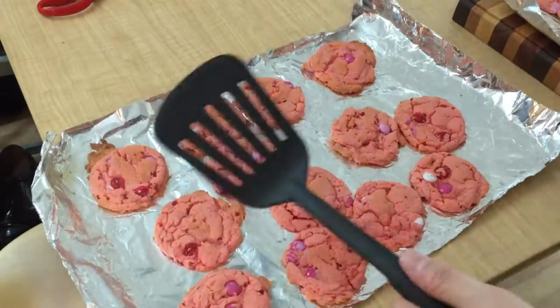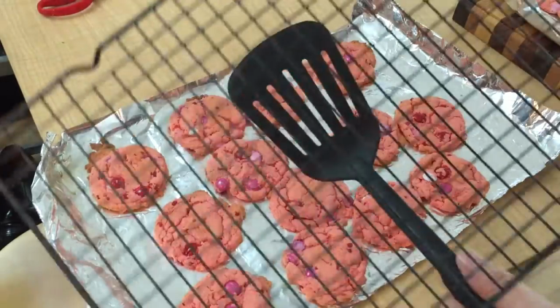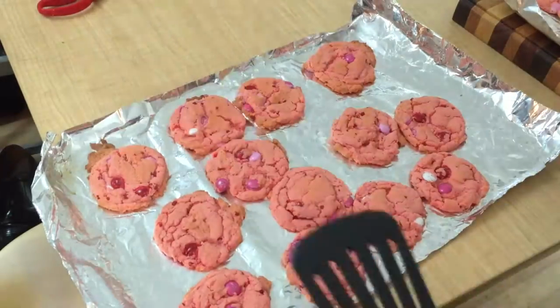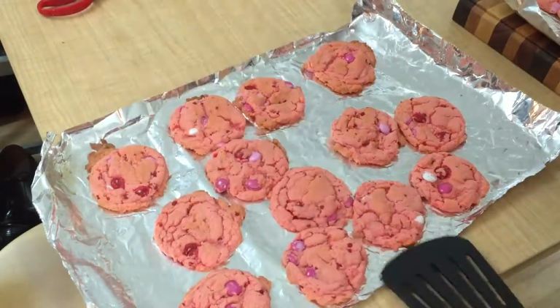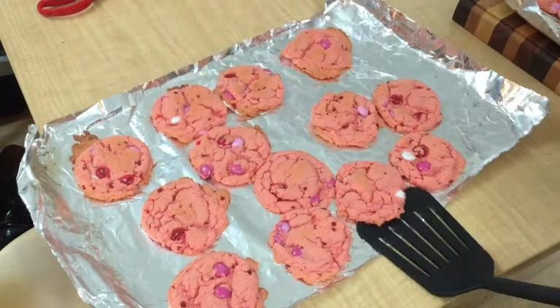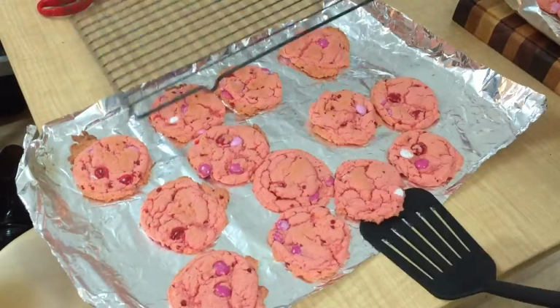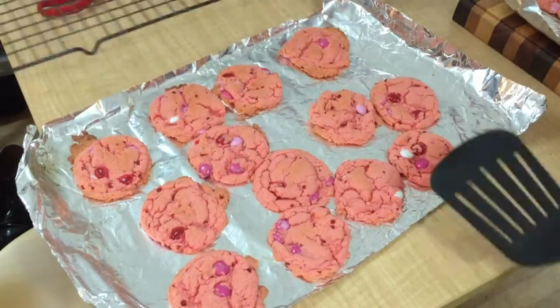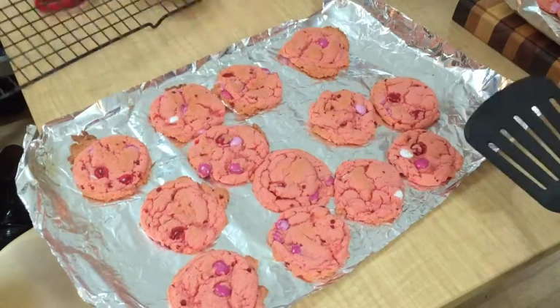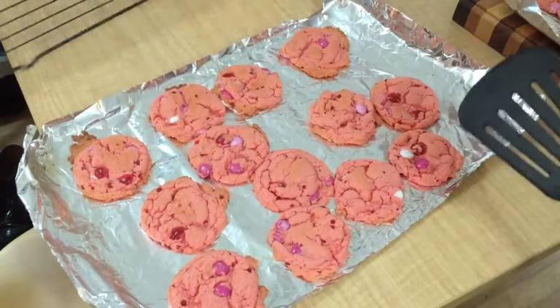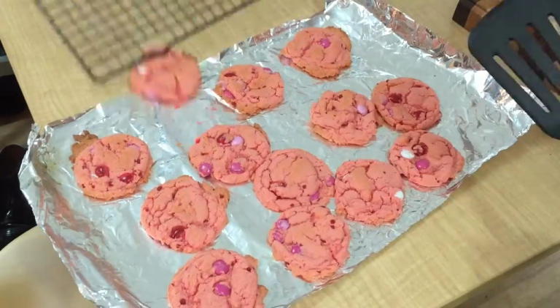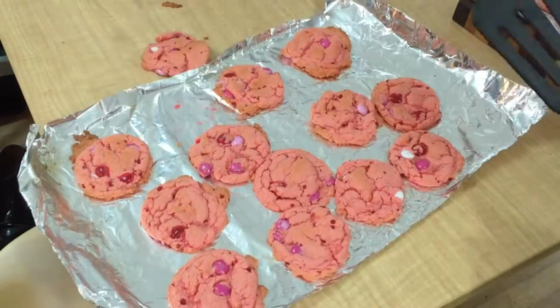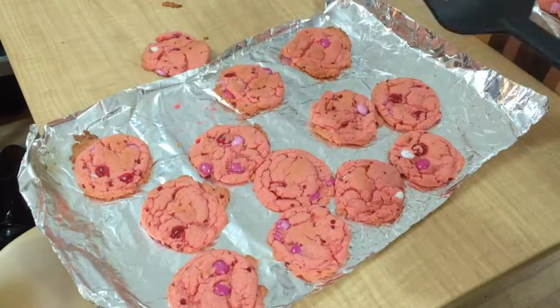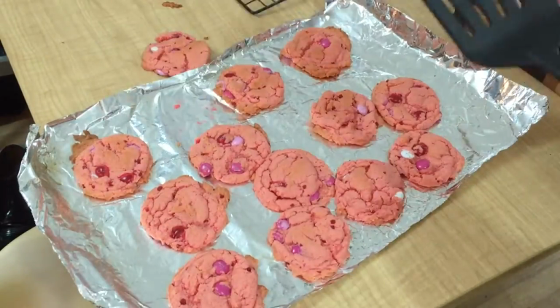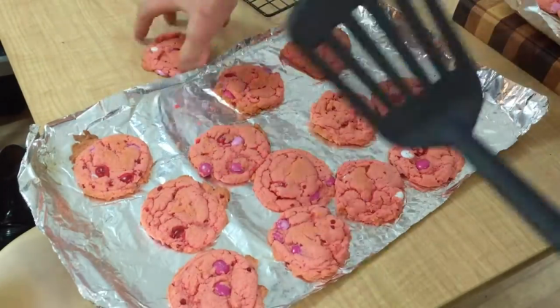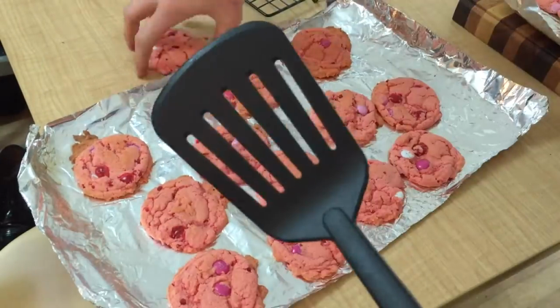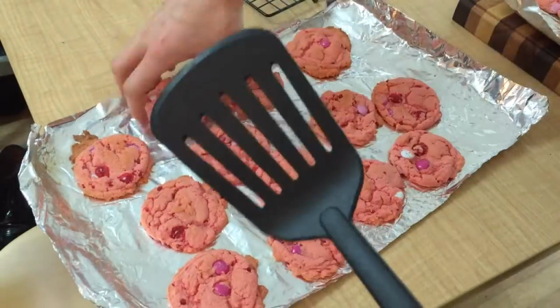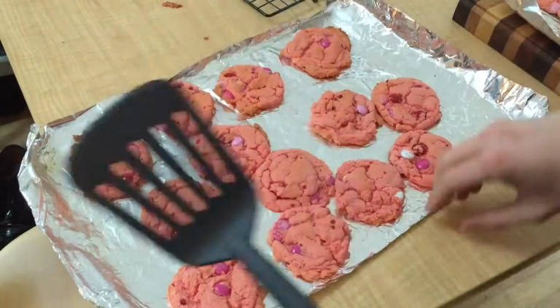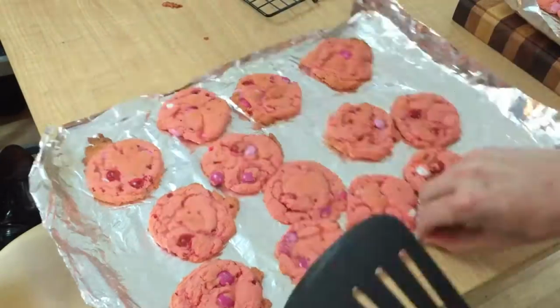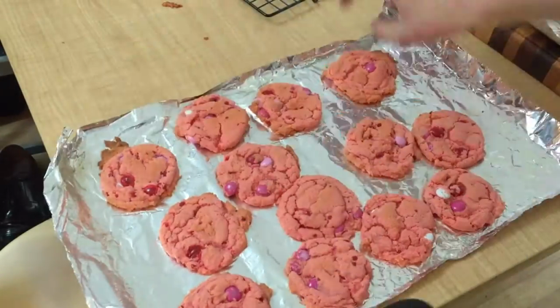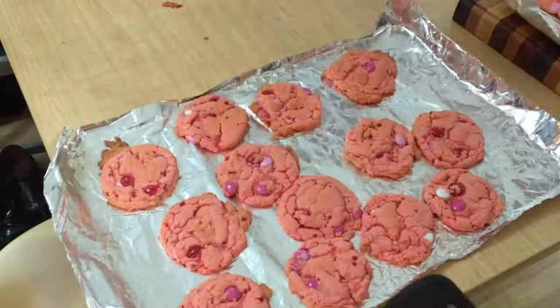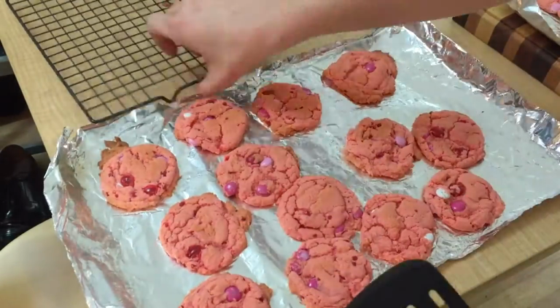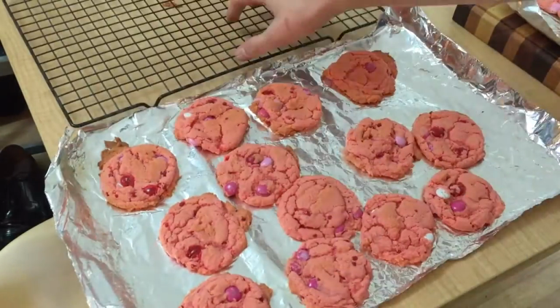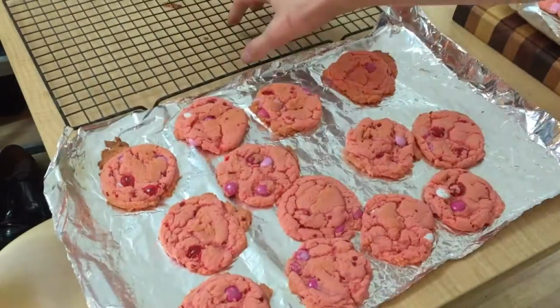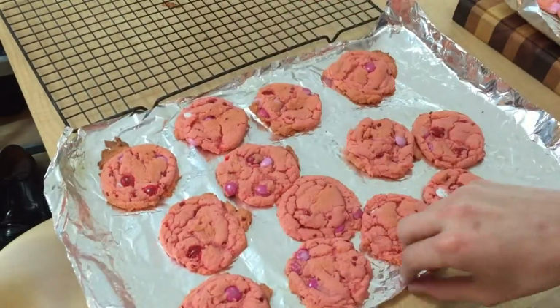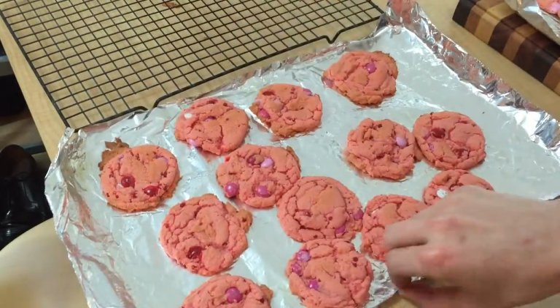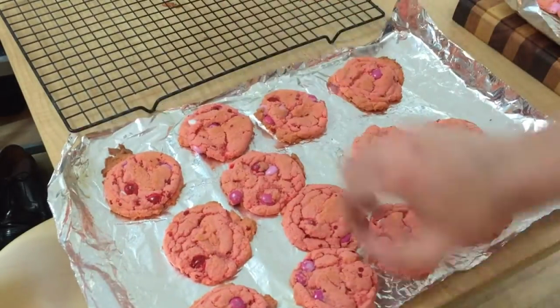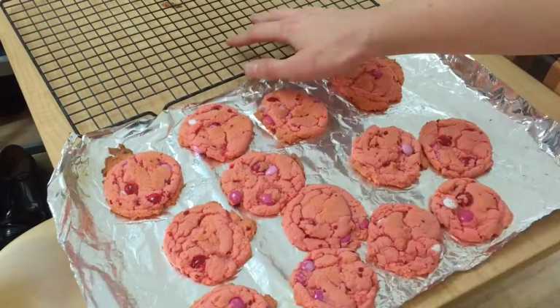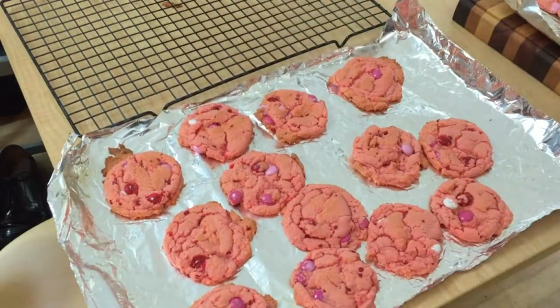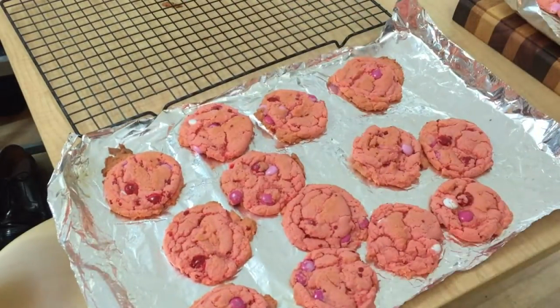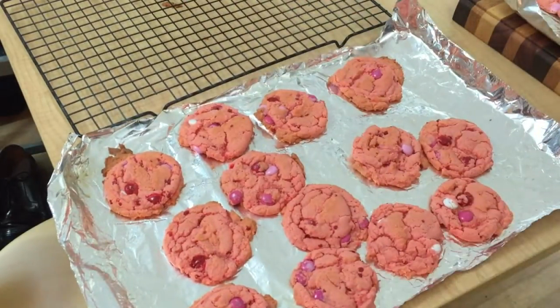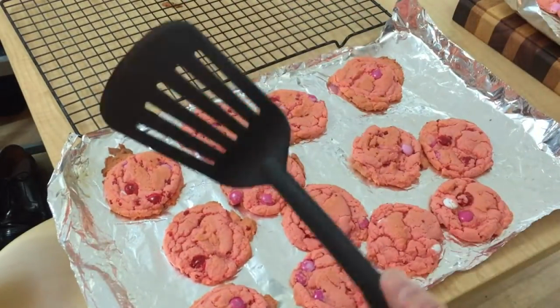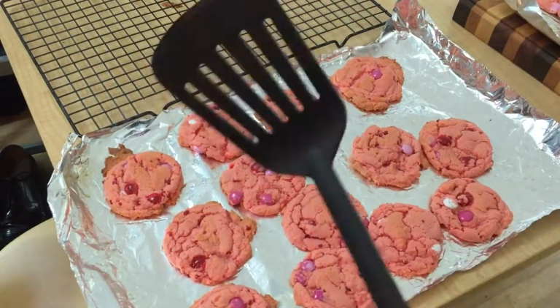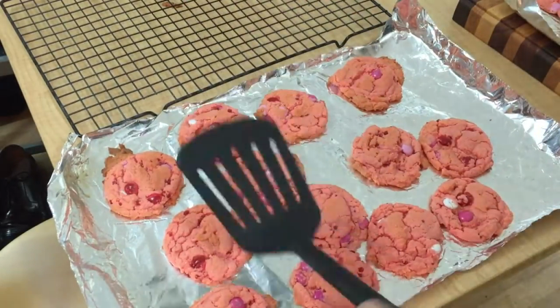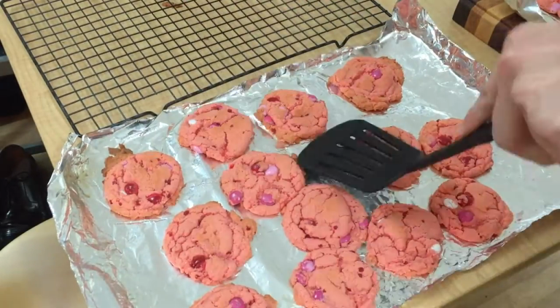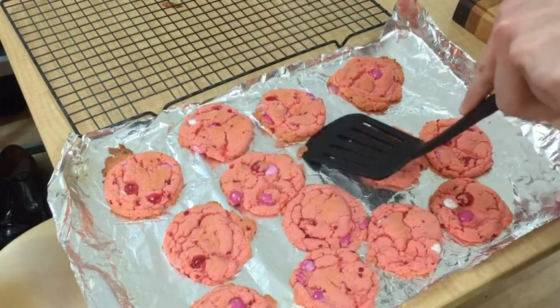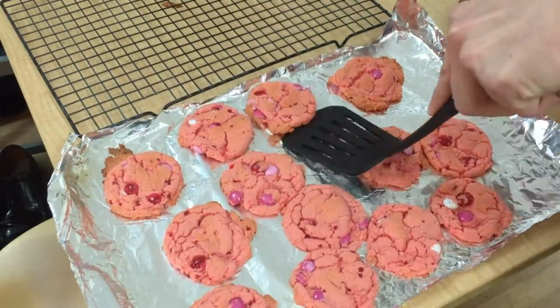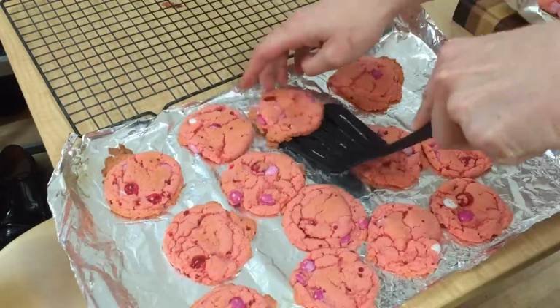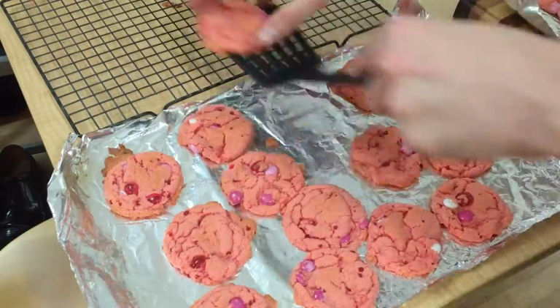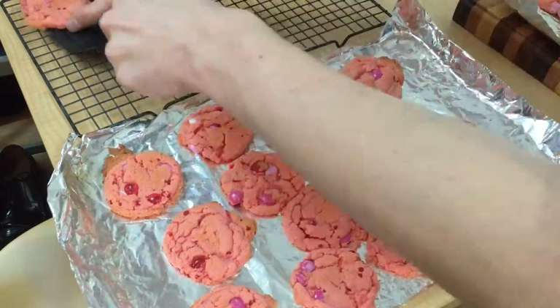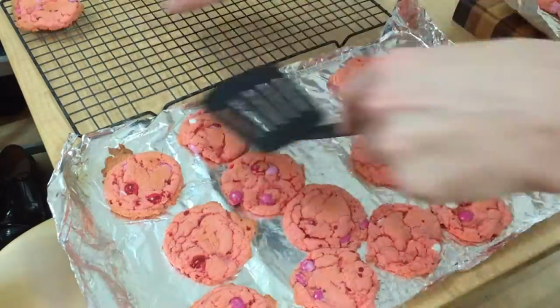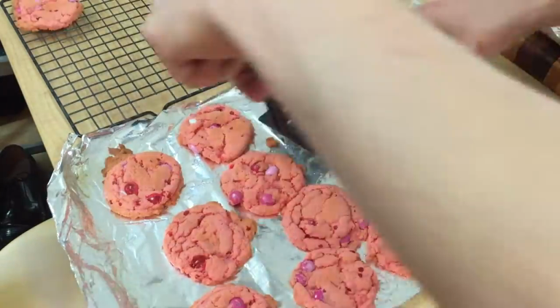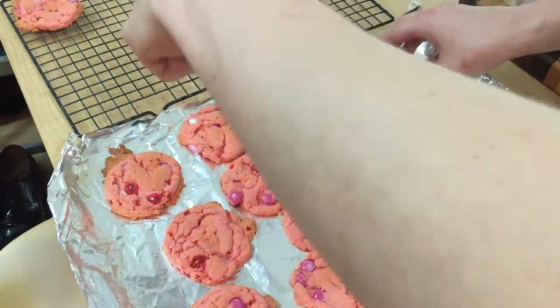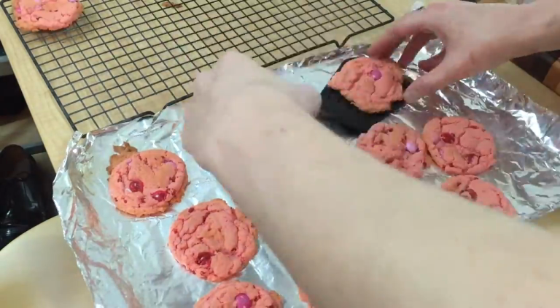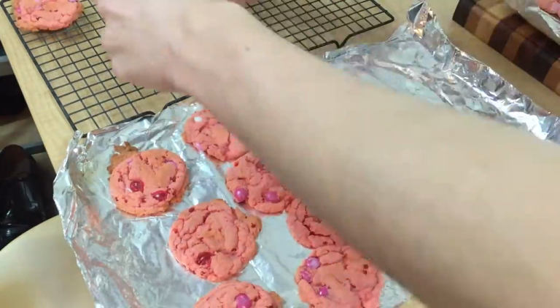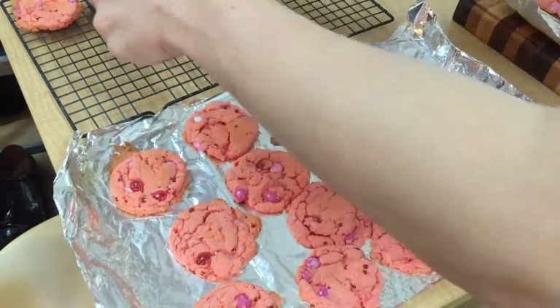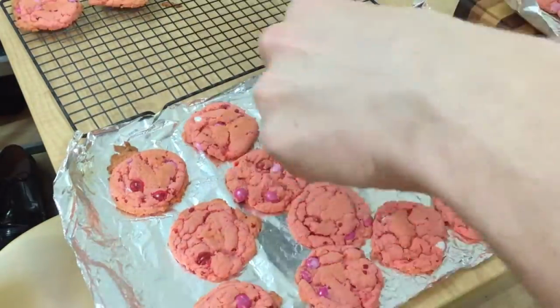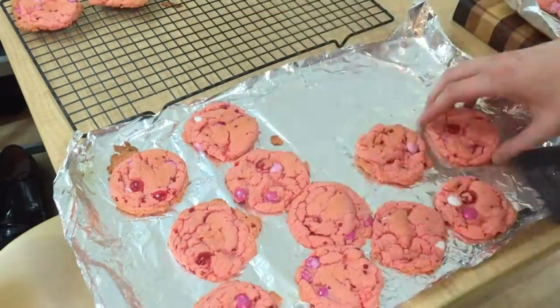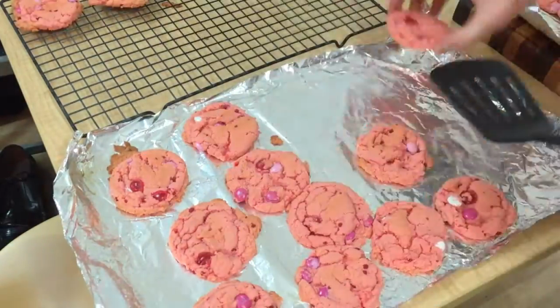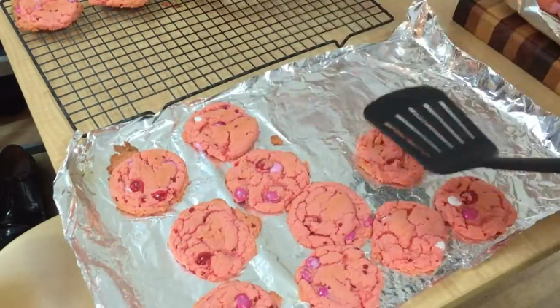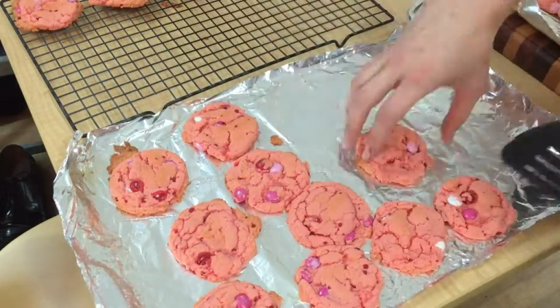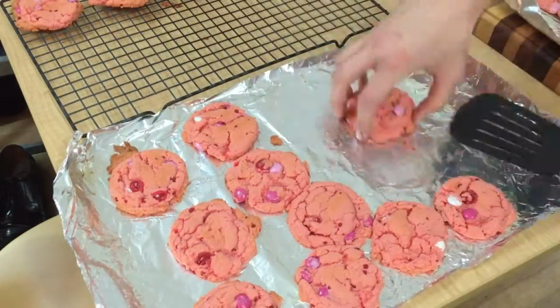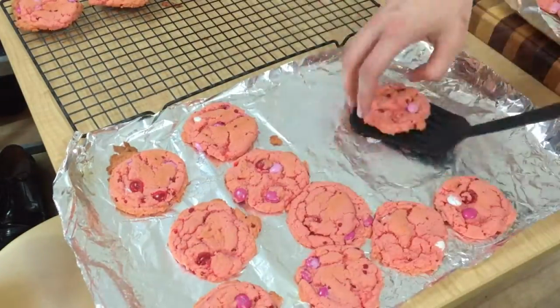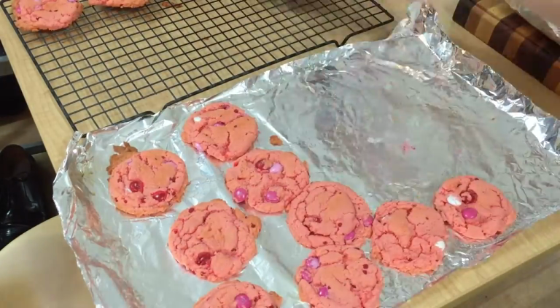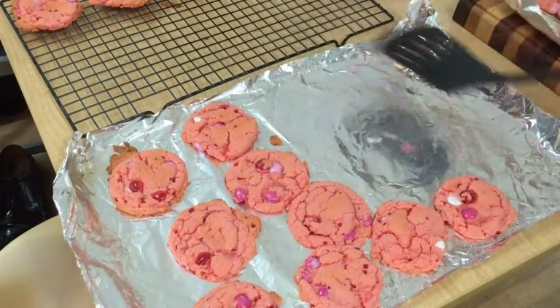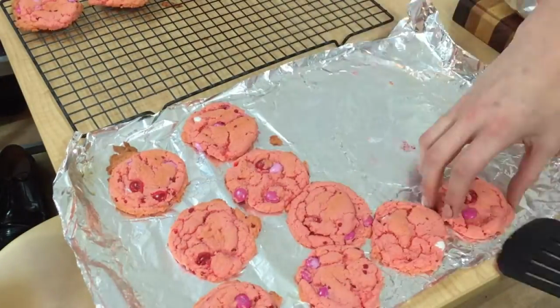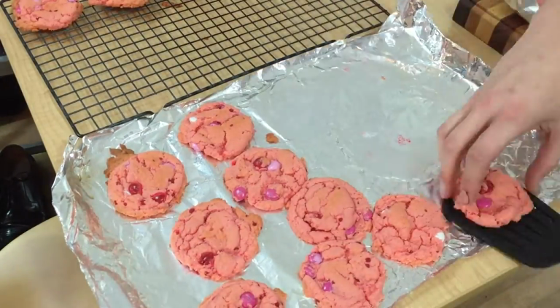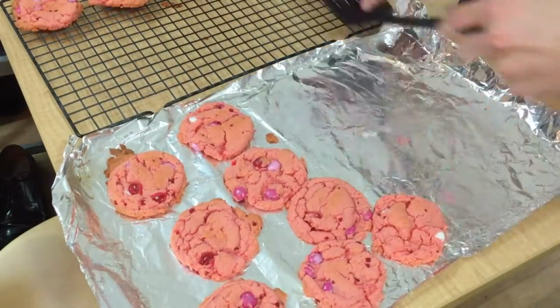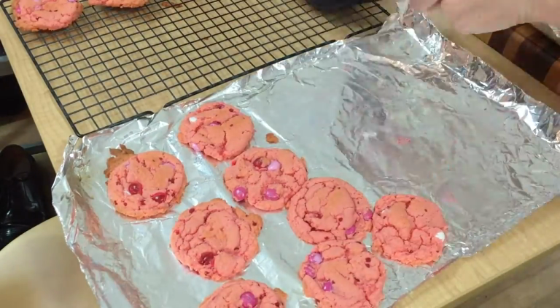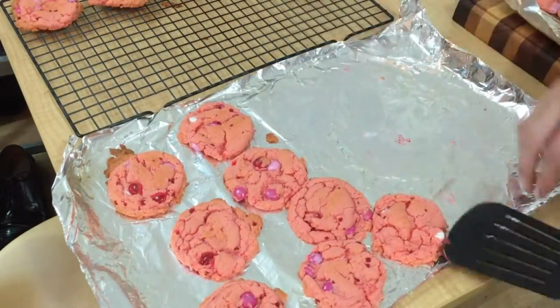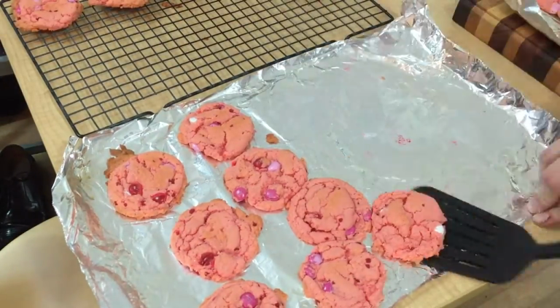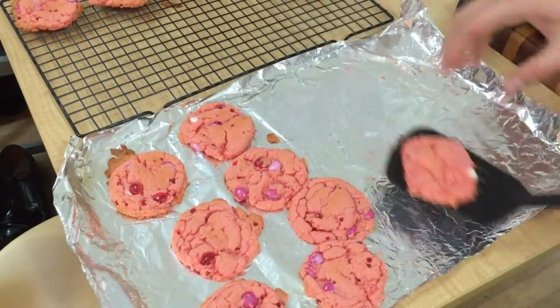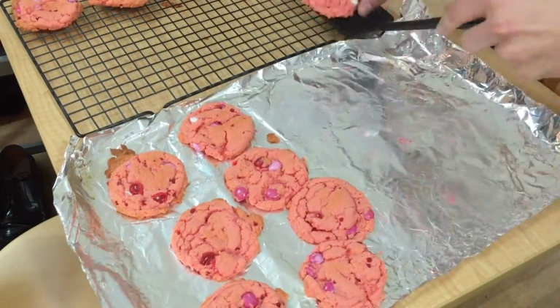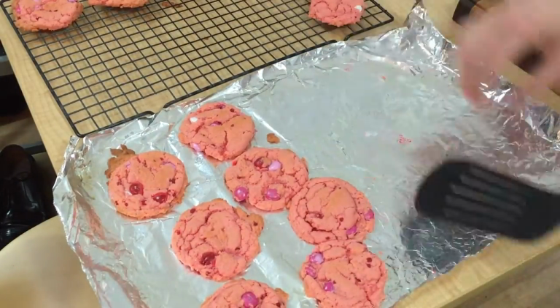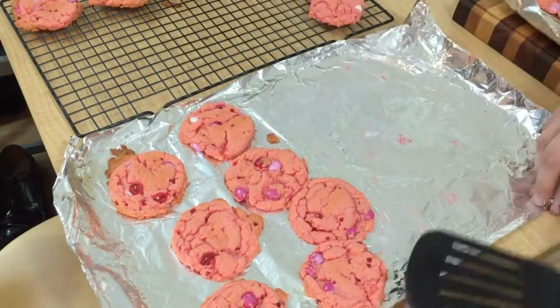After the cookies come out of the oven, let them cool on the pan for a few minutes, then transfer them to the countertop or a wire cooling rack to finish cooling.